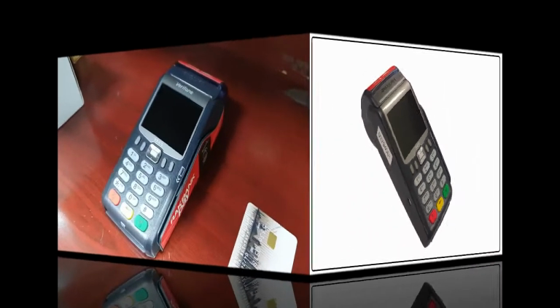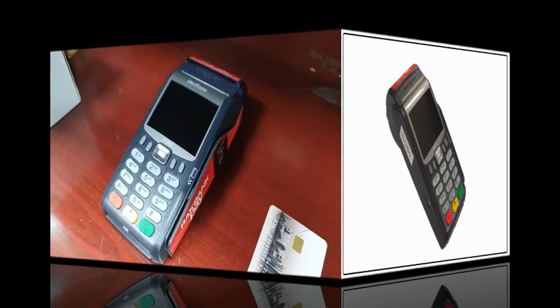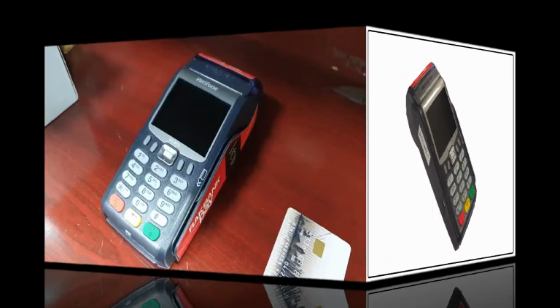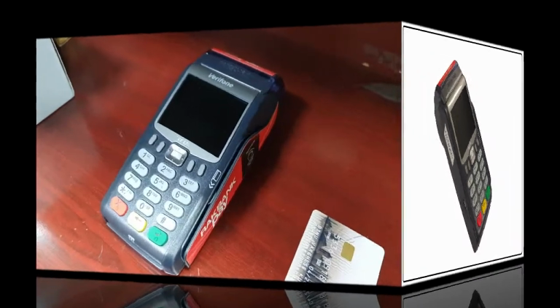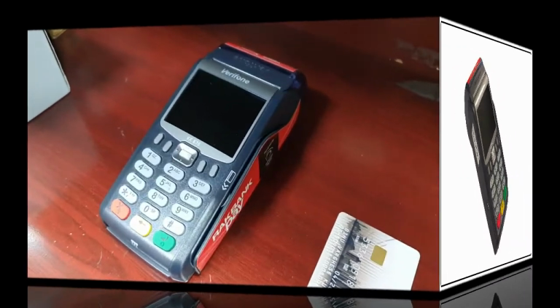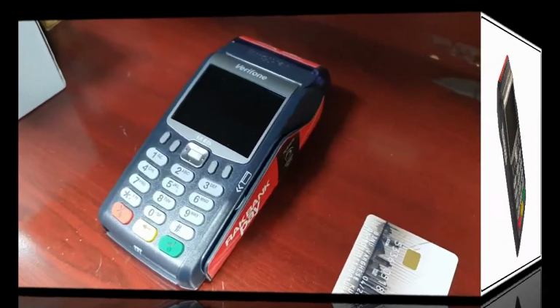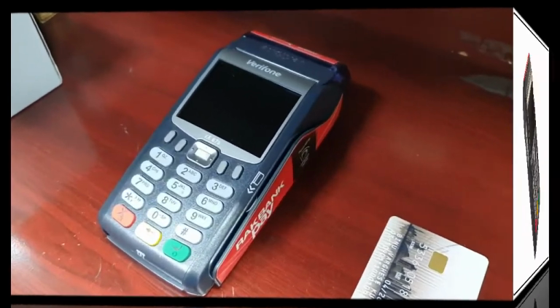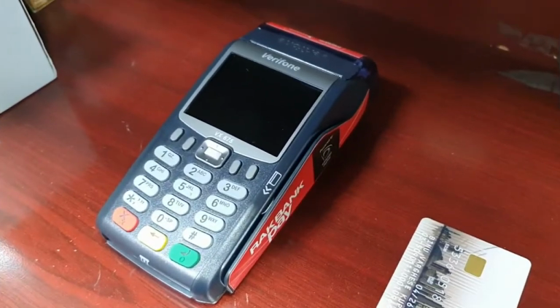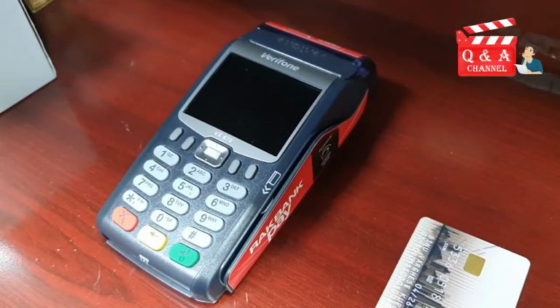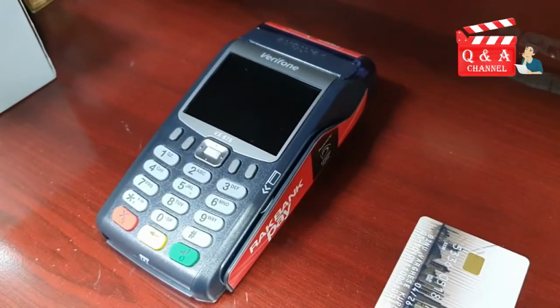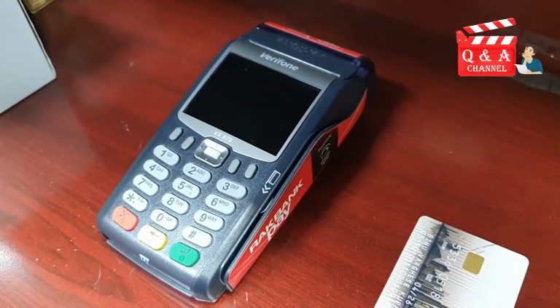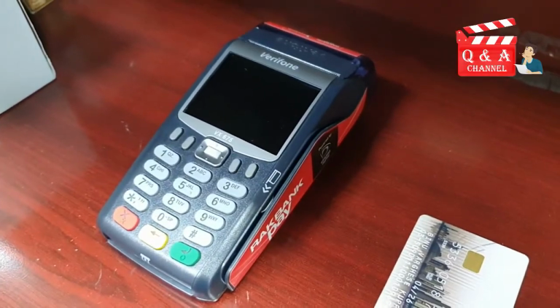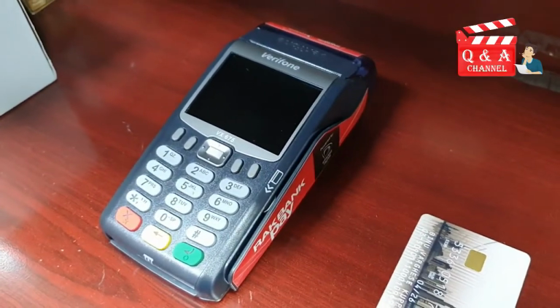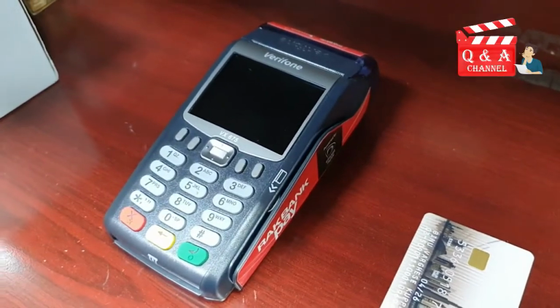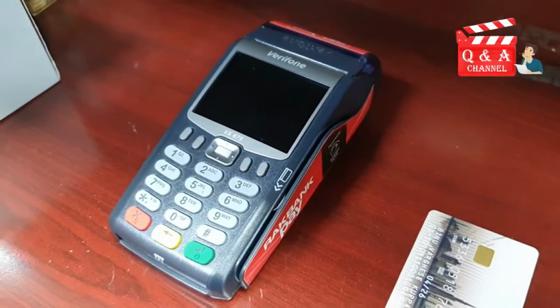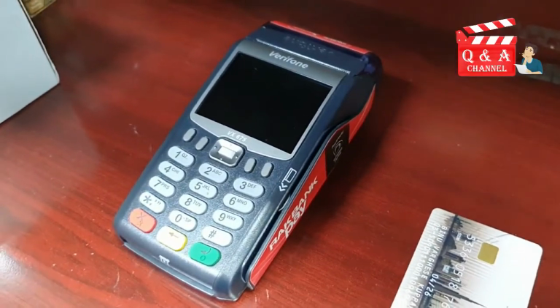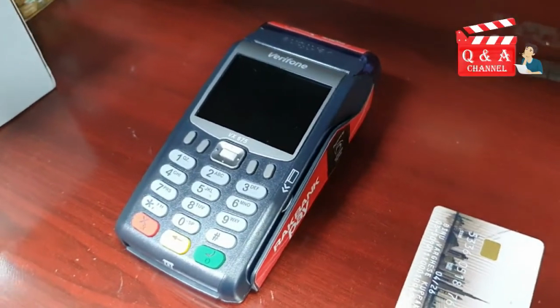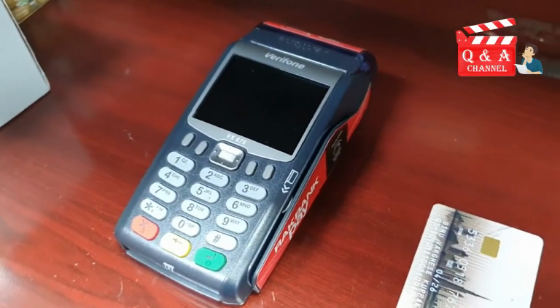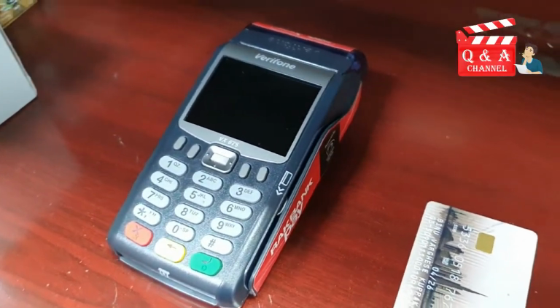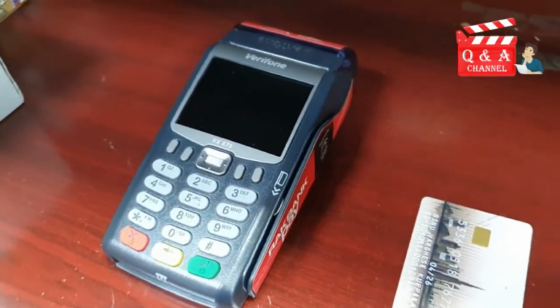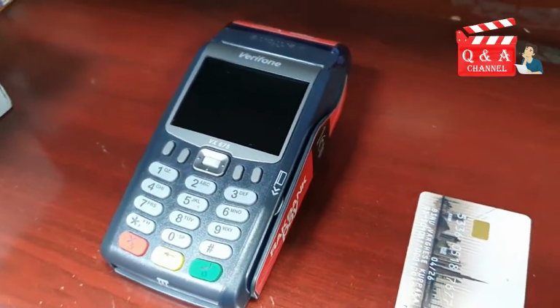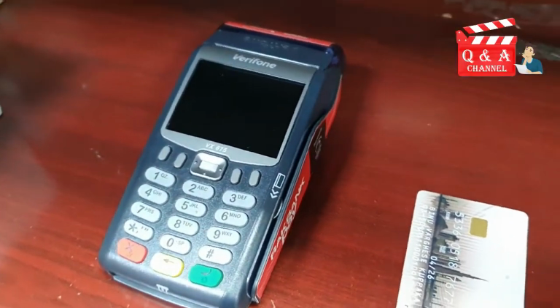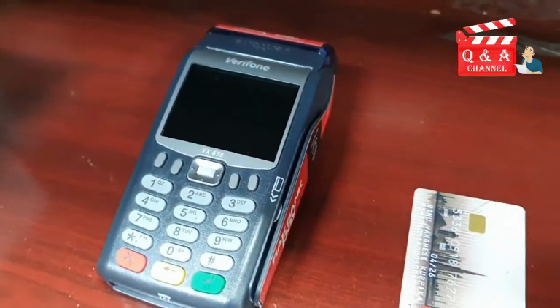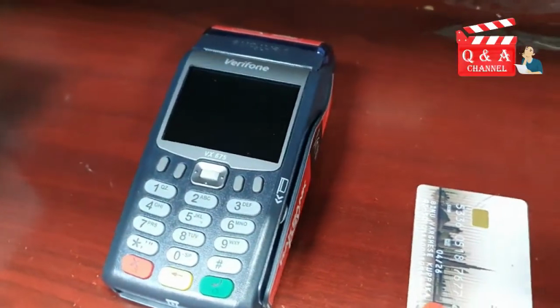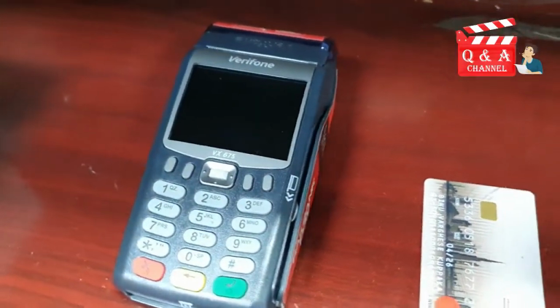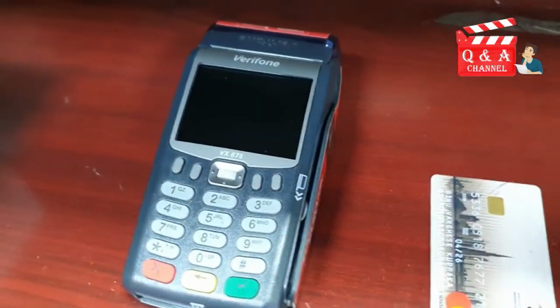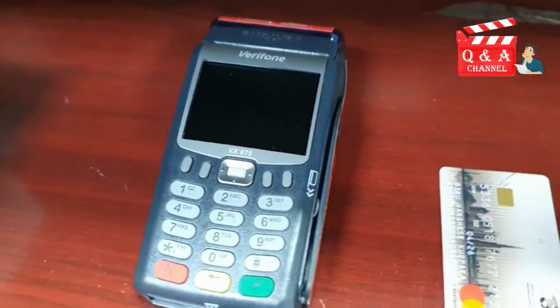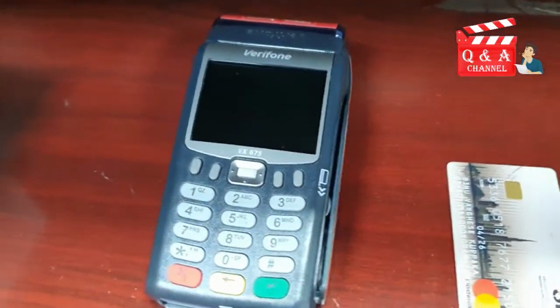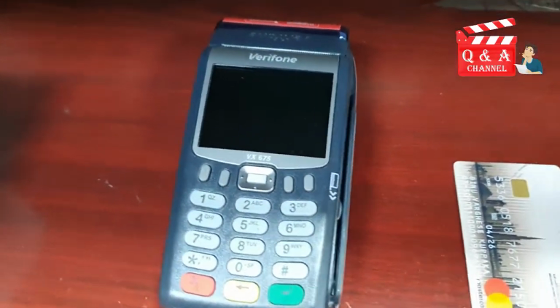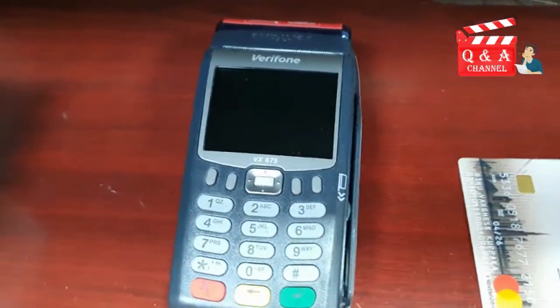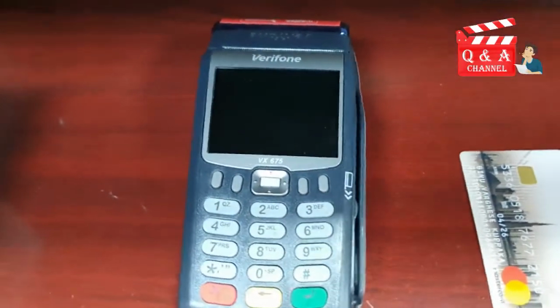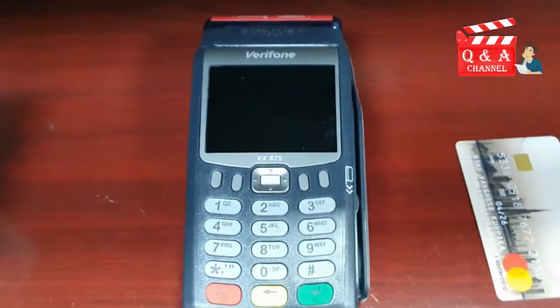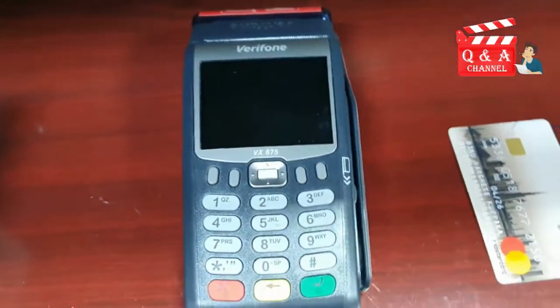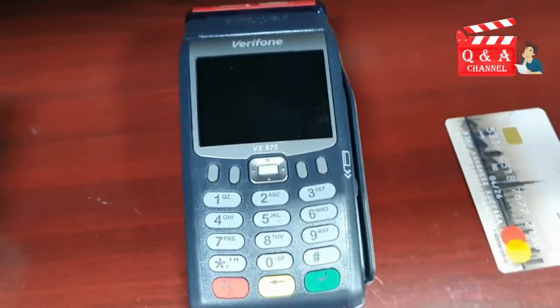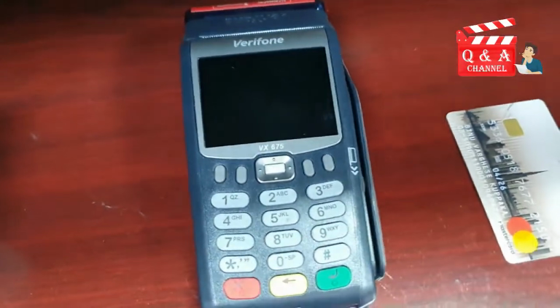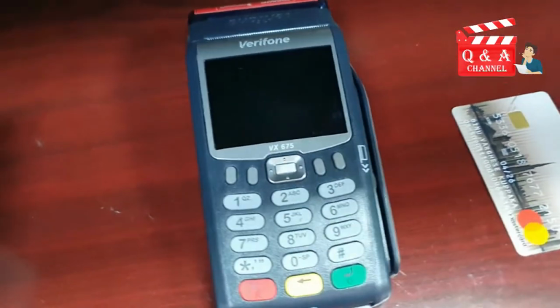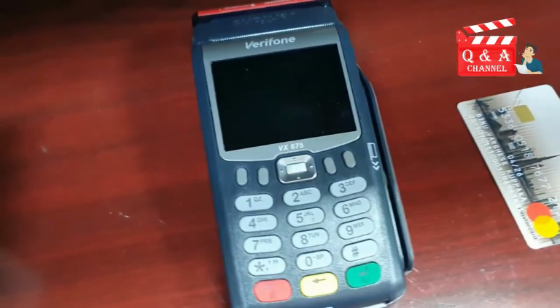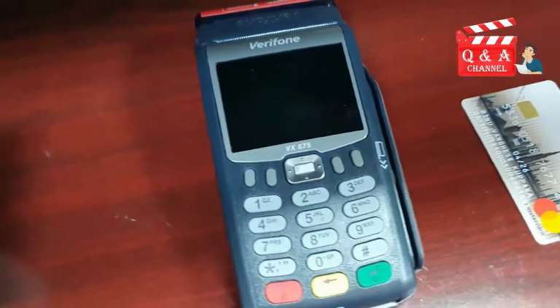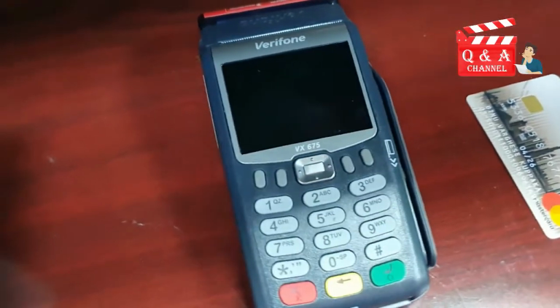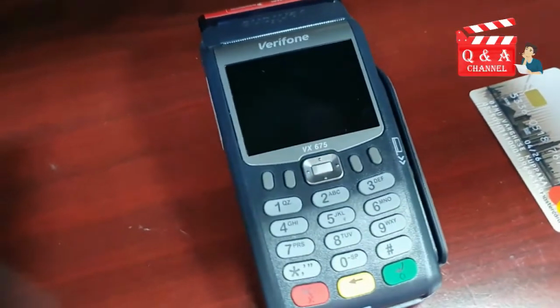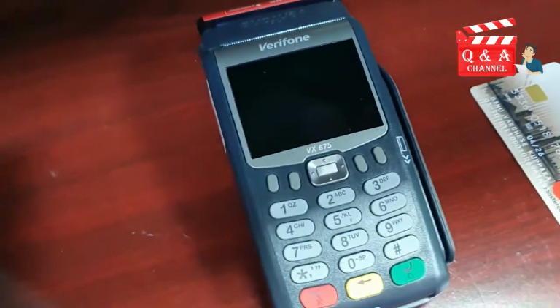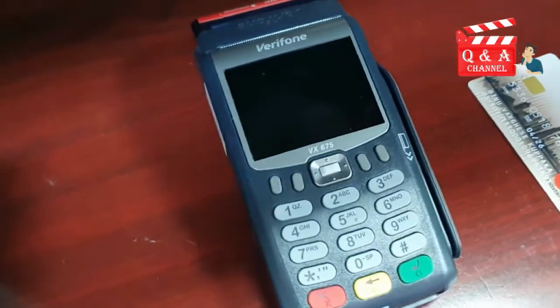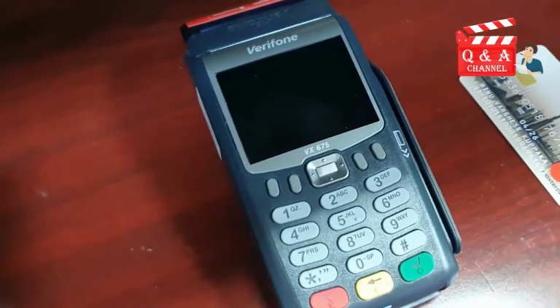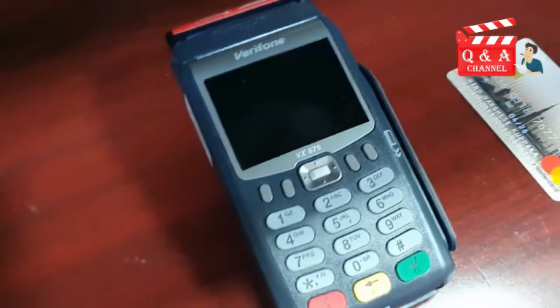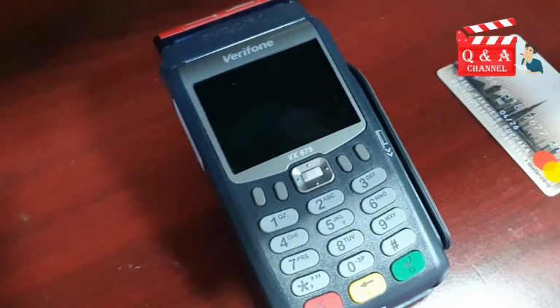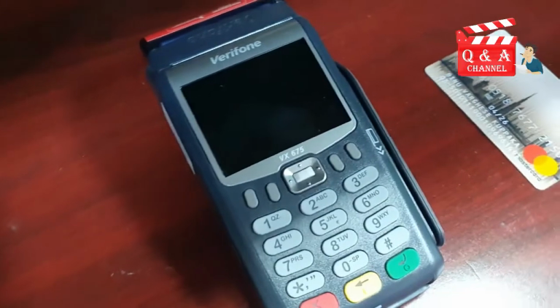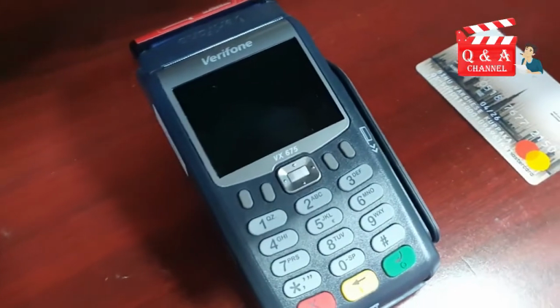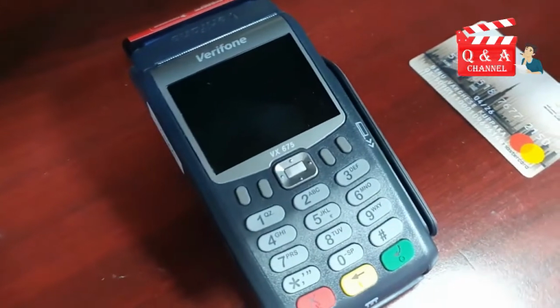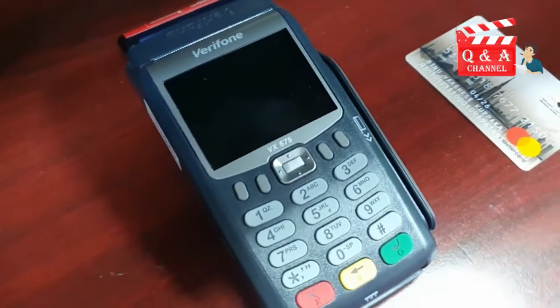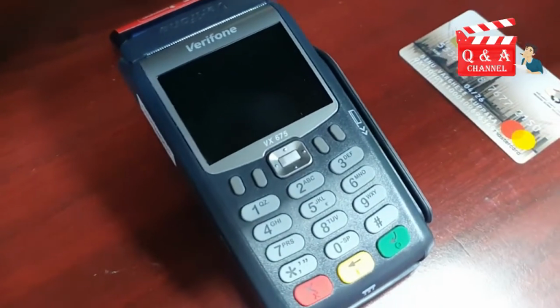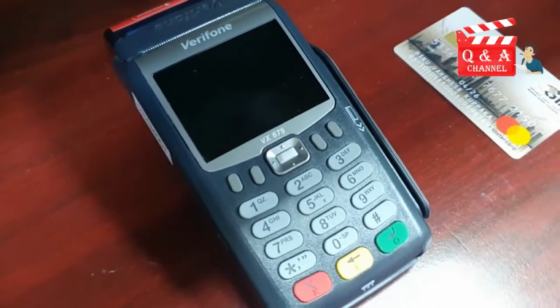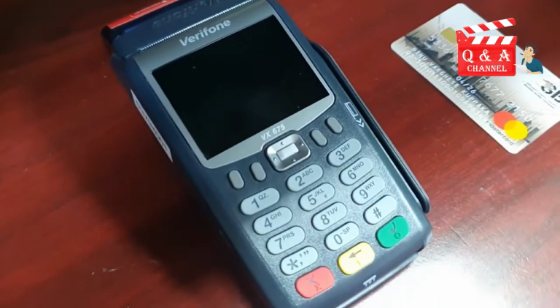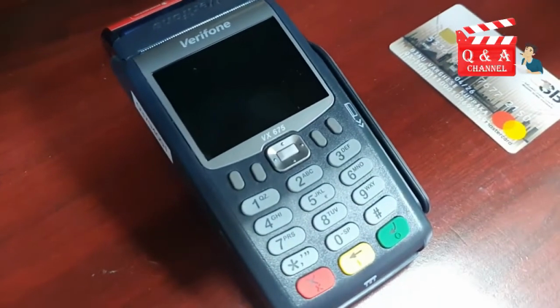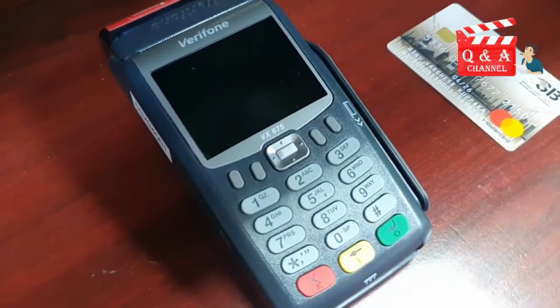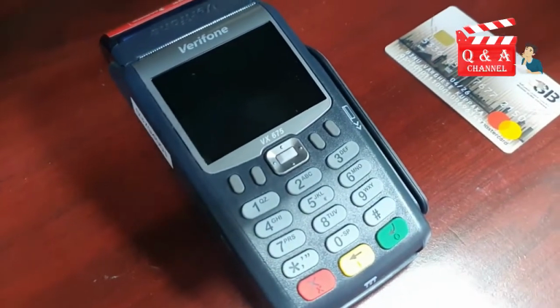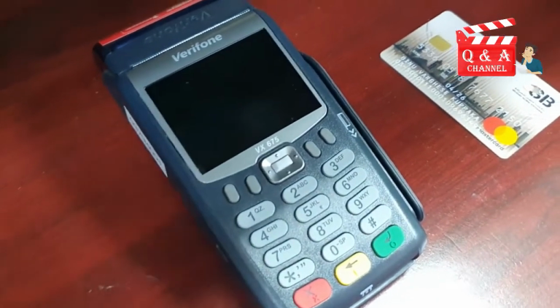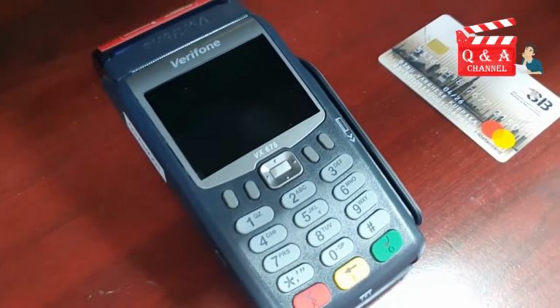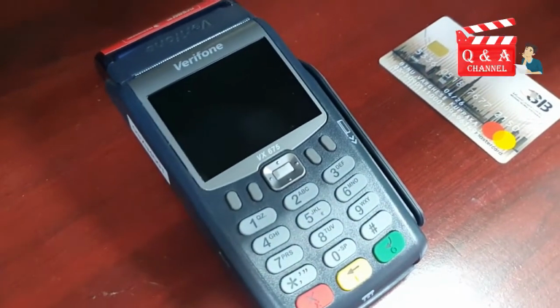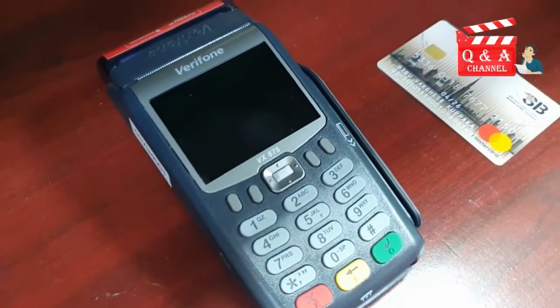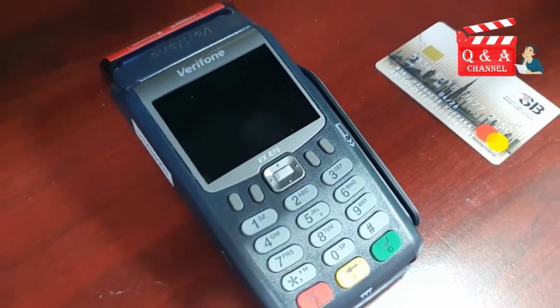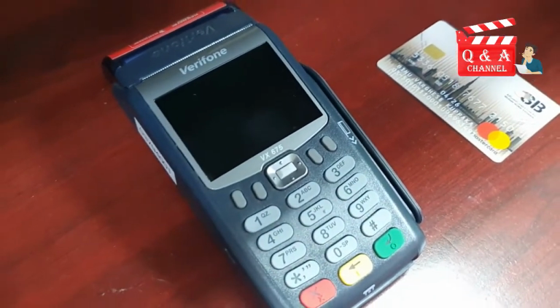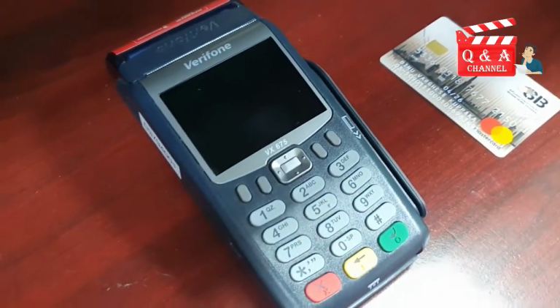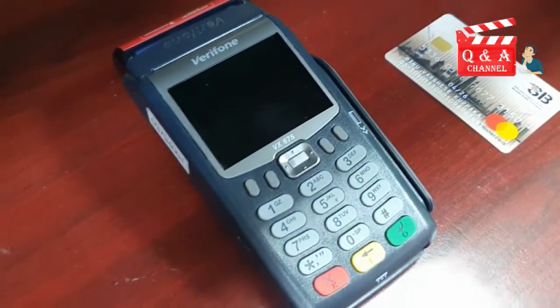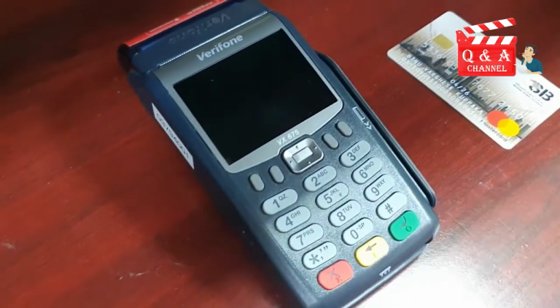In a POS machine, we can swipe payment cards such as credit card, debit card, gift cards, etc.